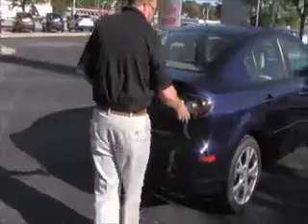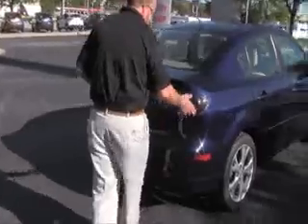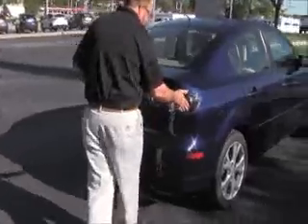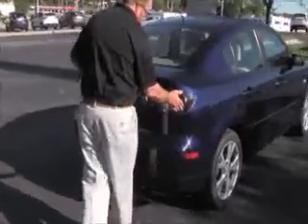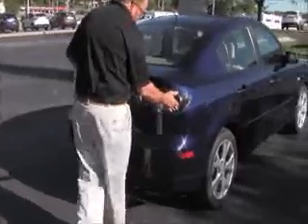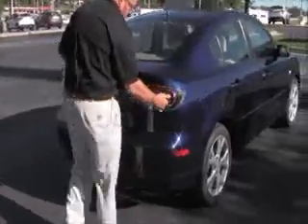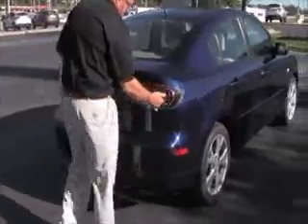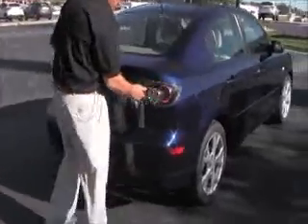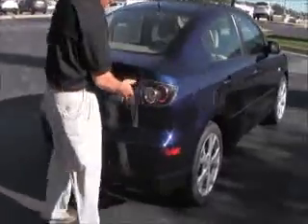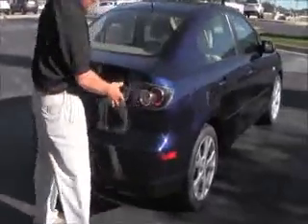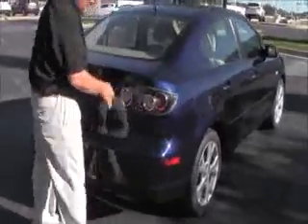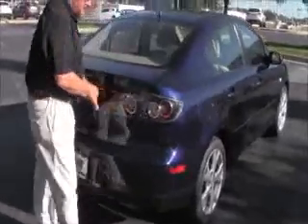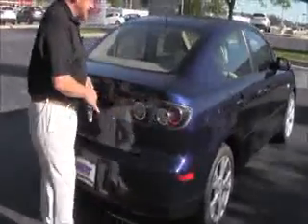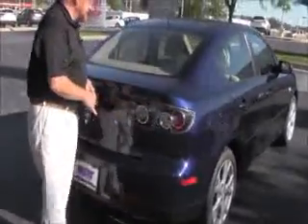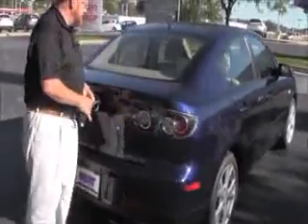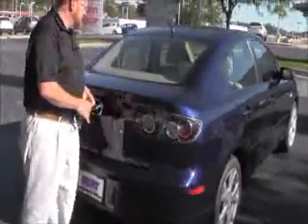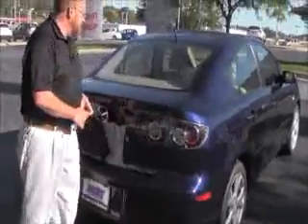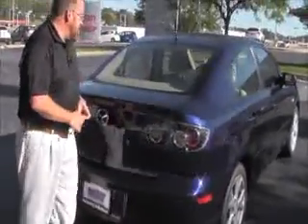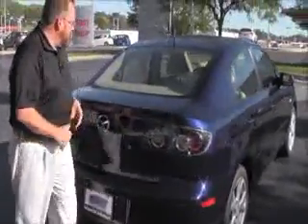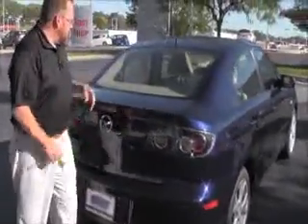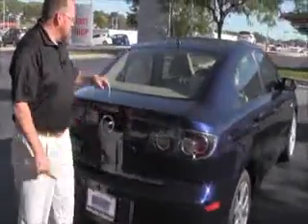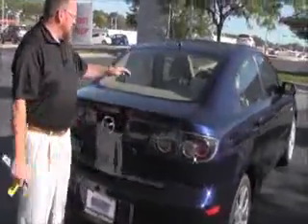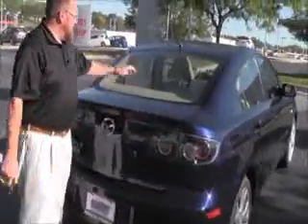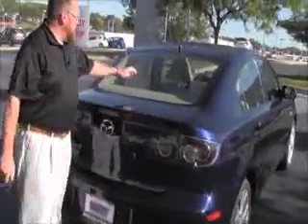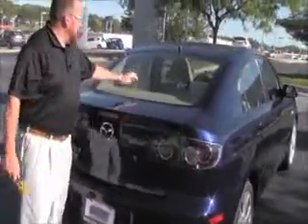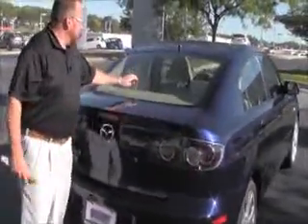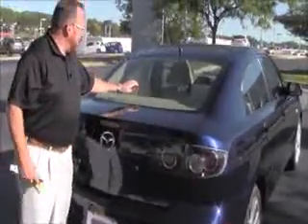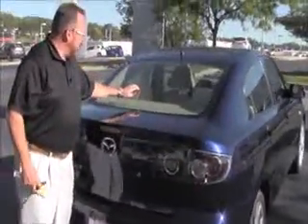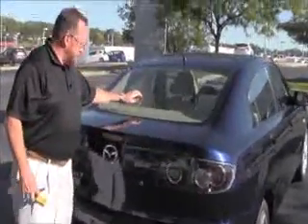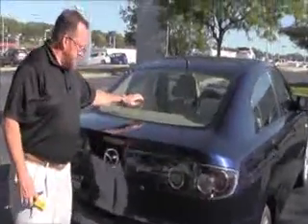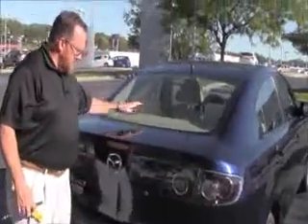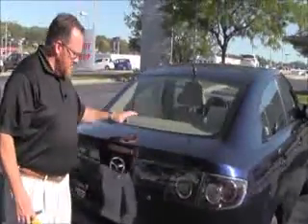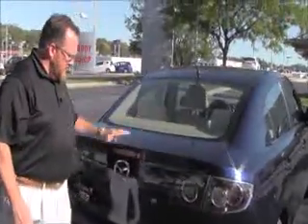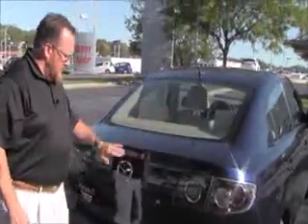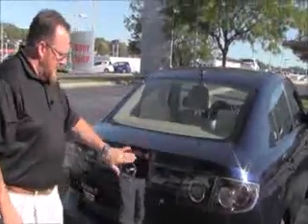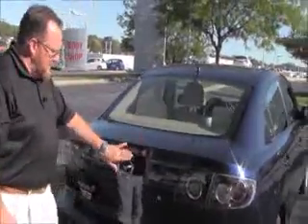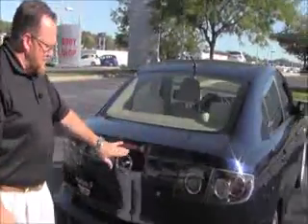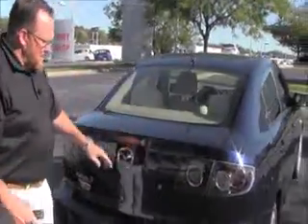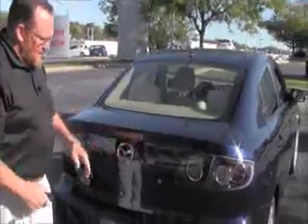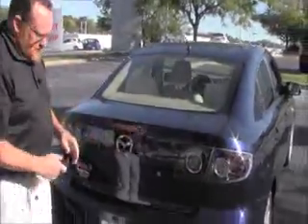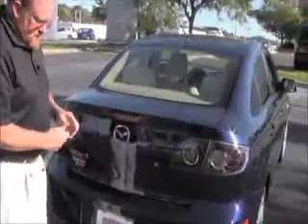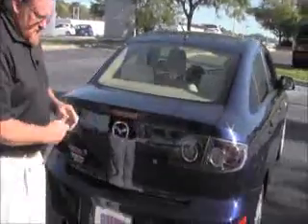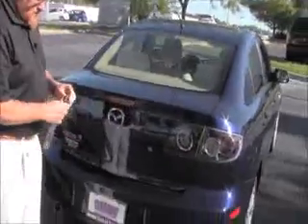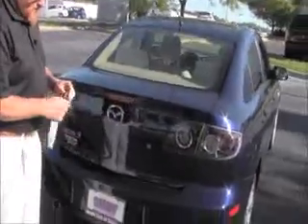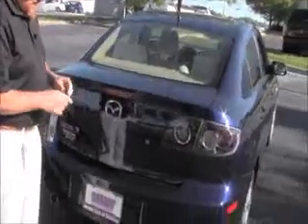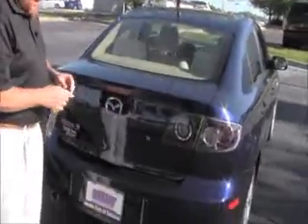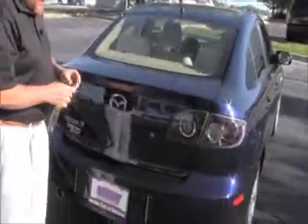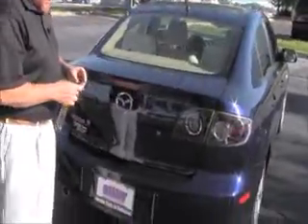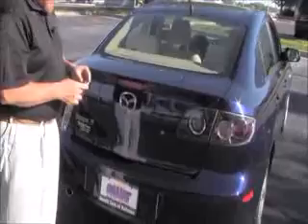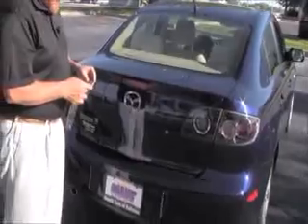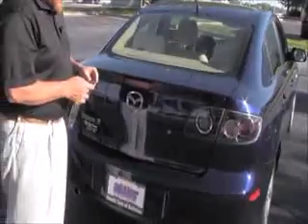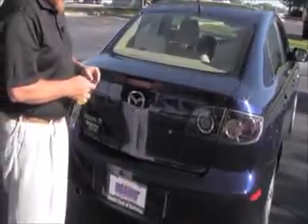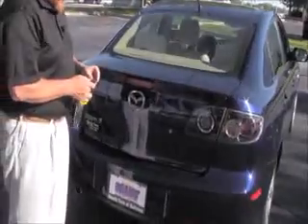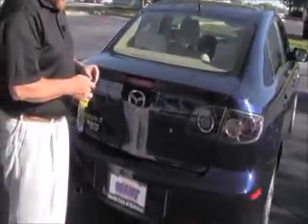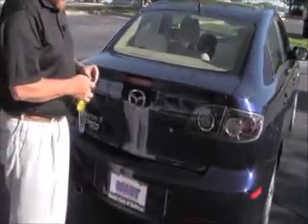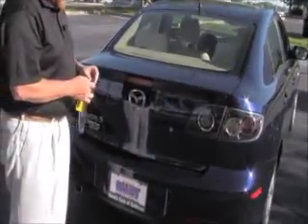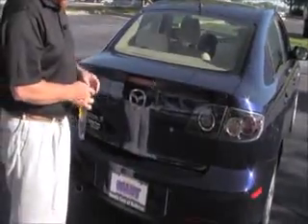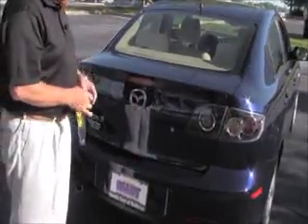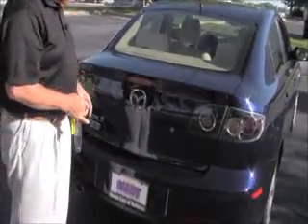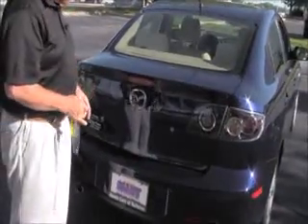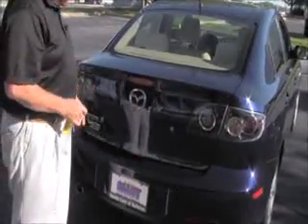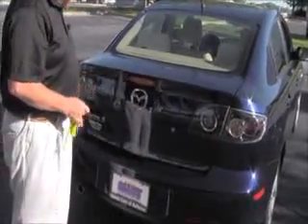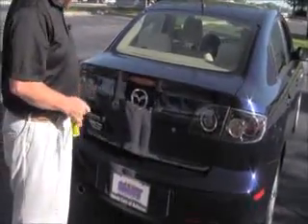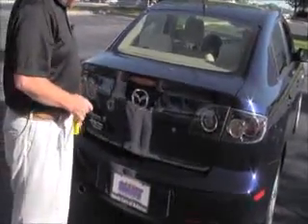Altezza type wraparound tail light, rear window defrost, and high mount brake light in the trunk.